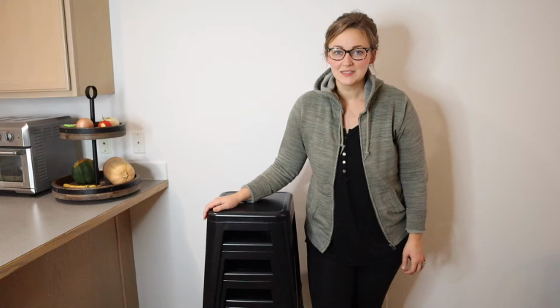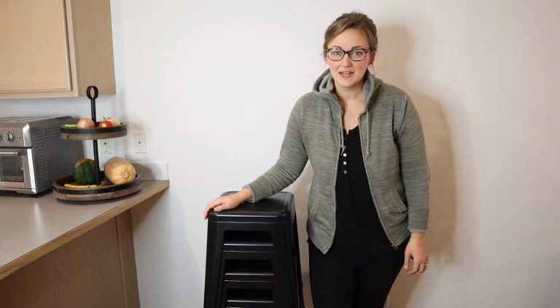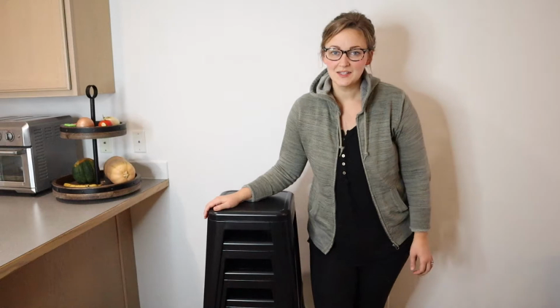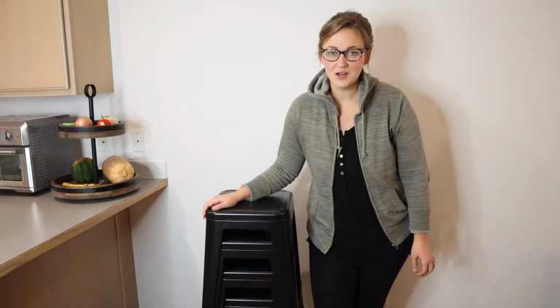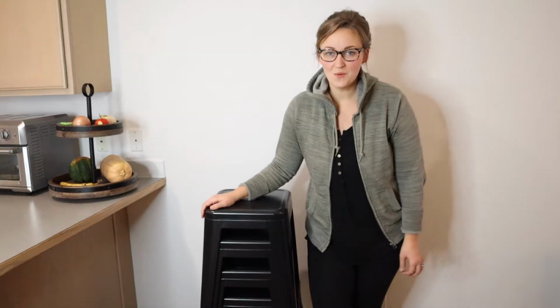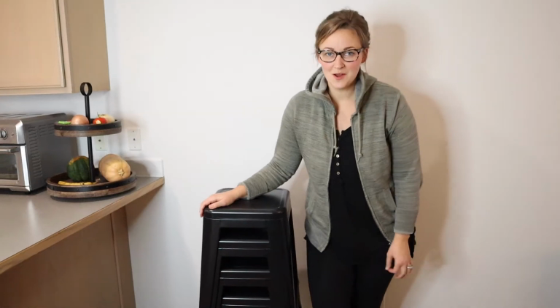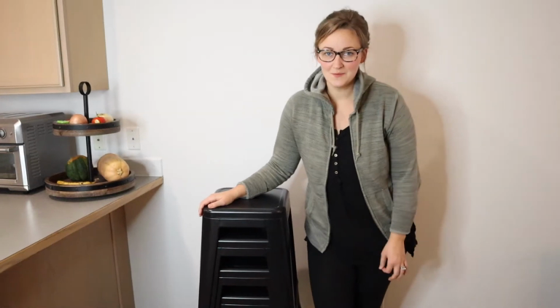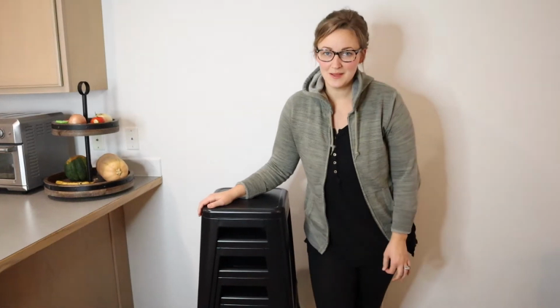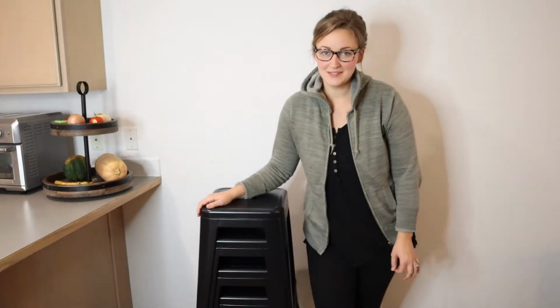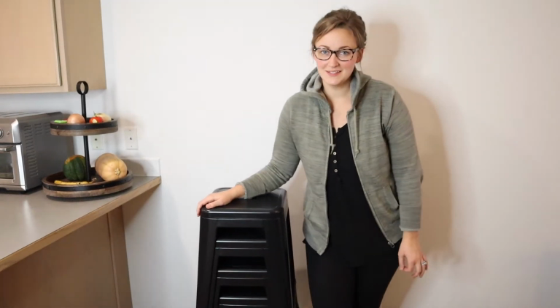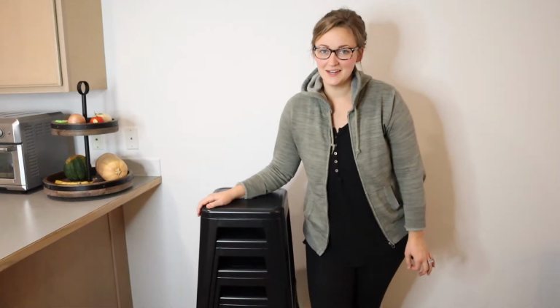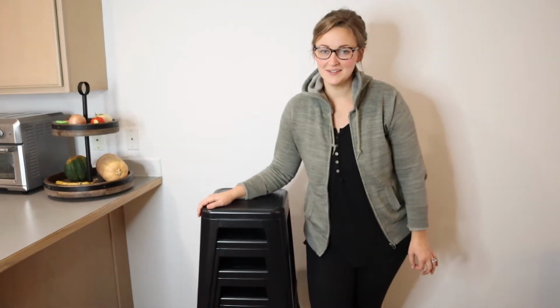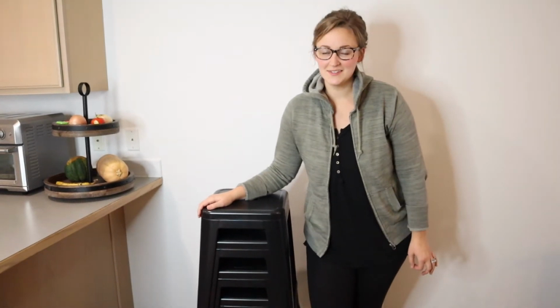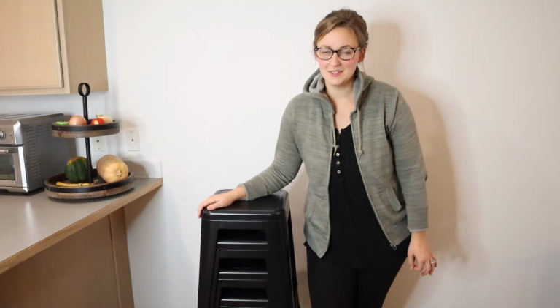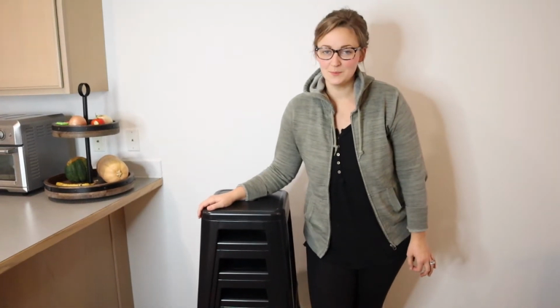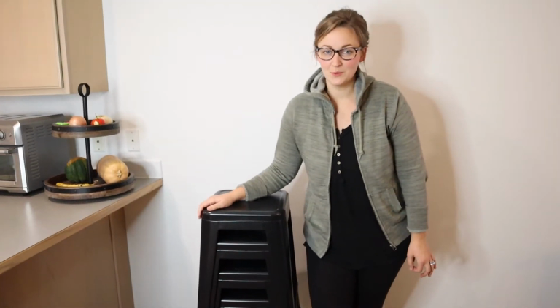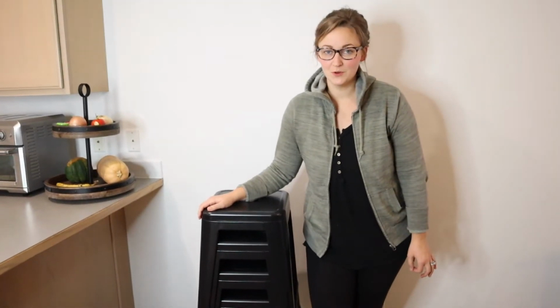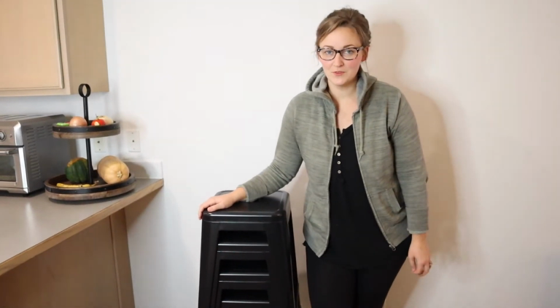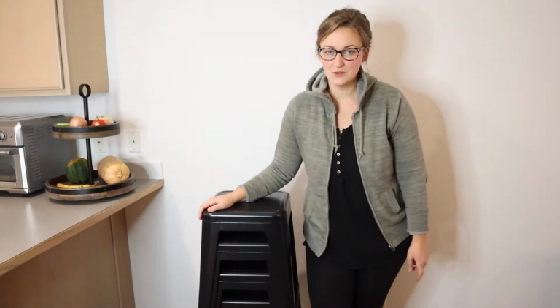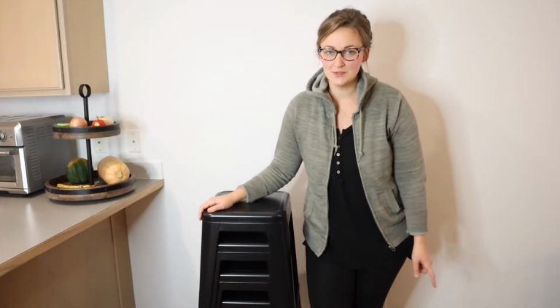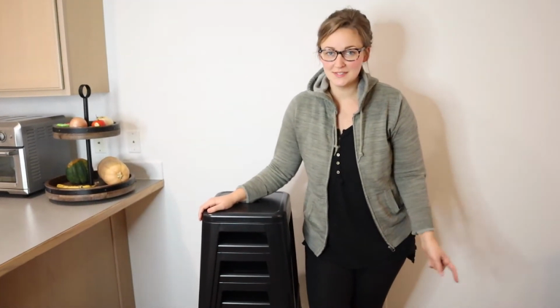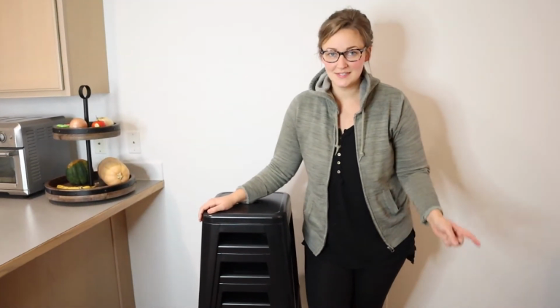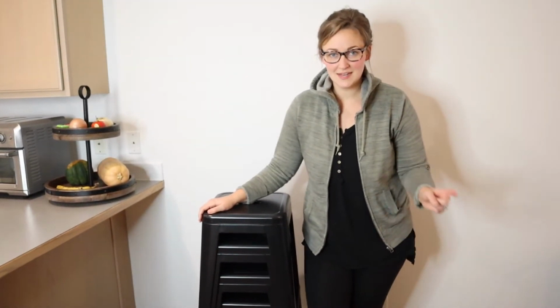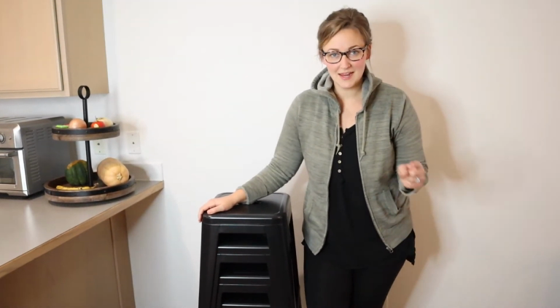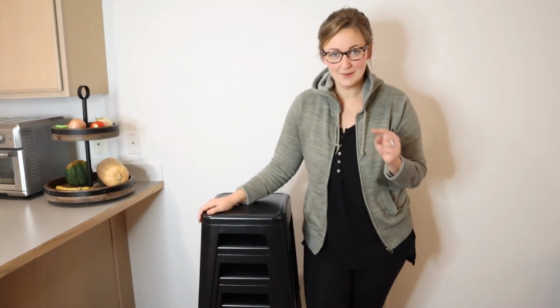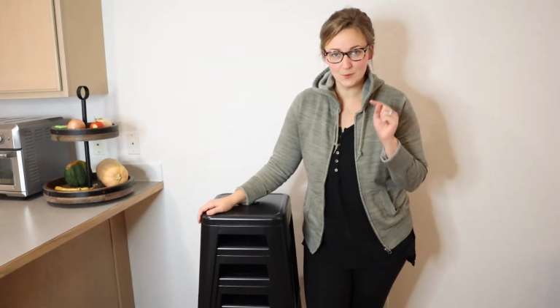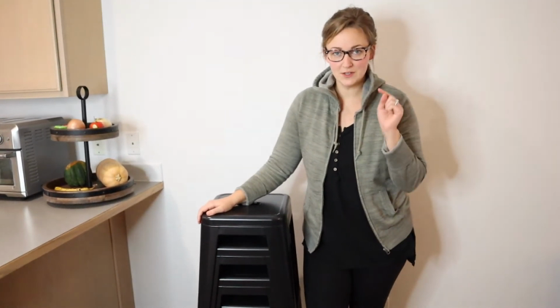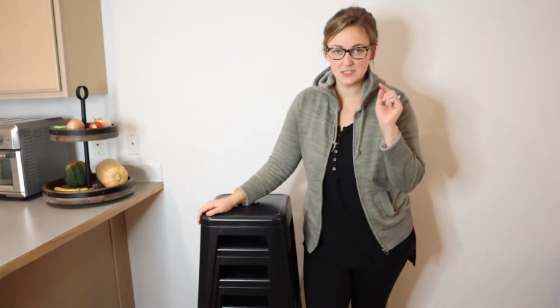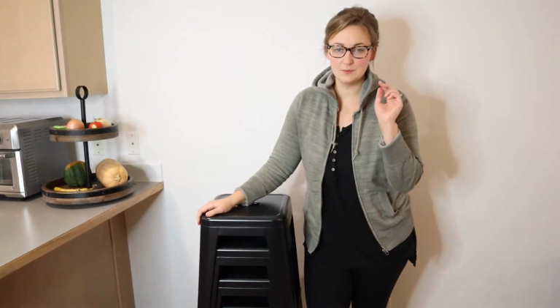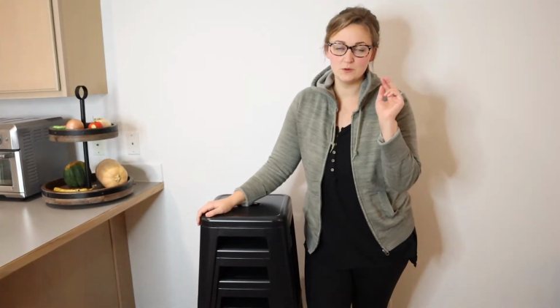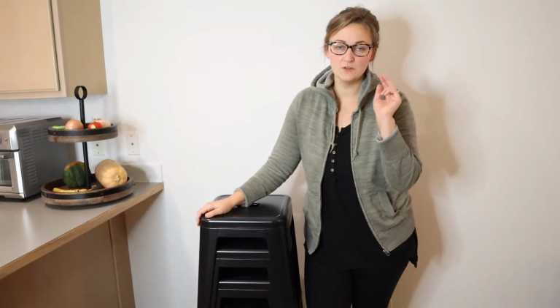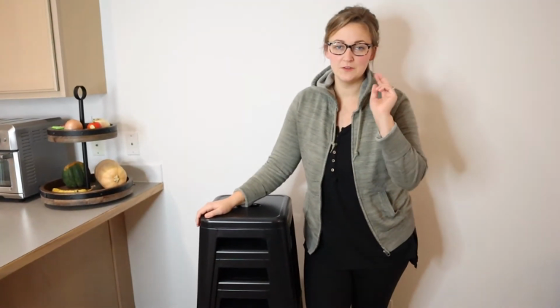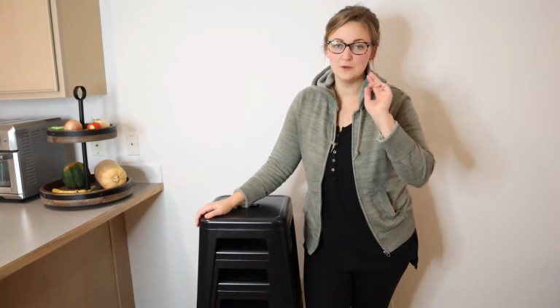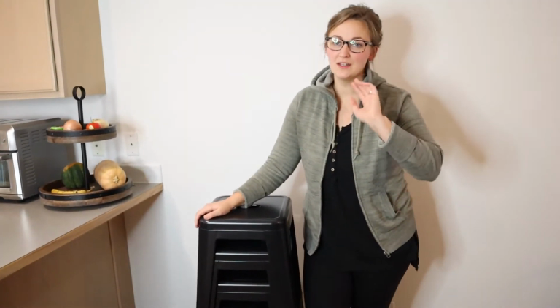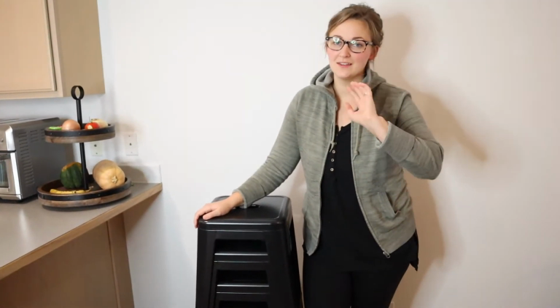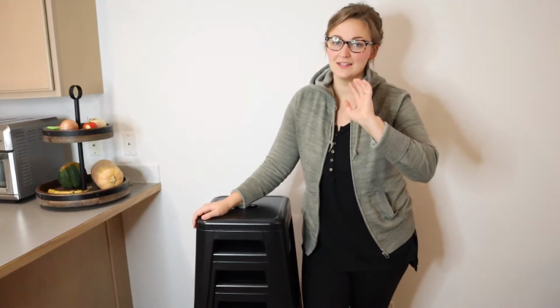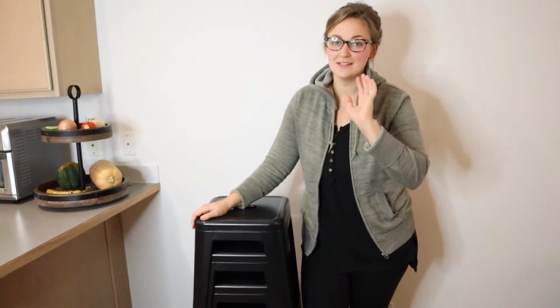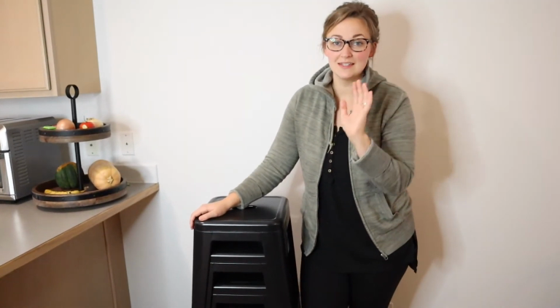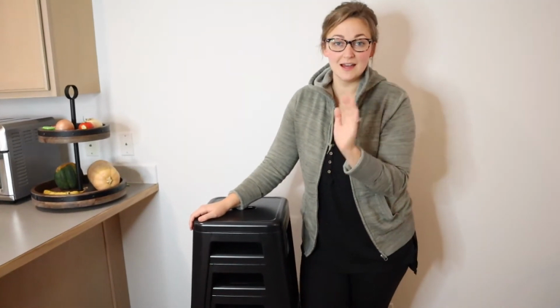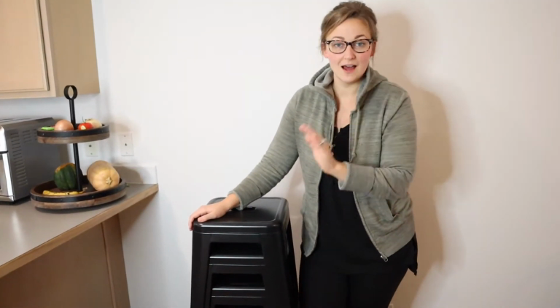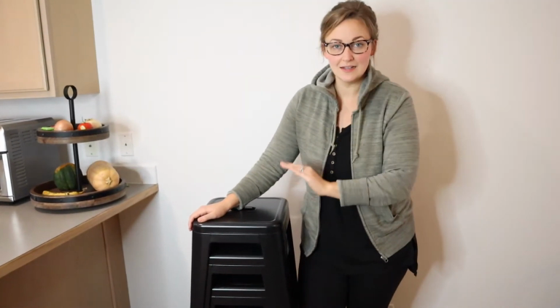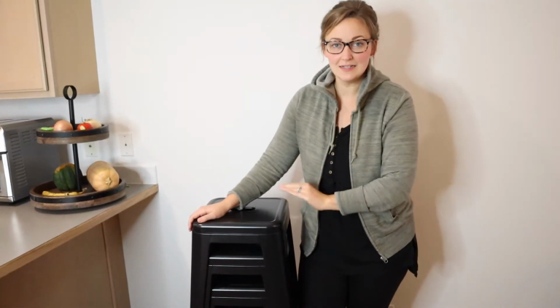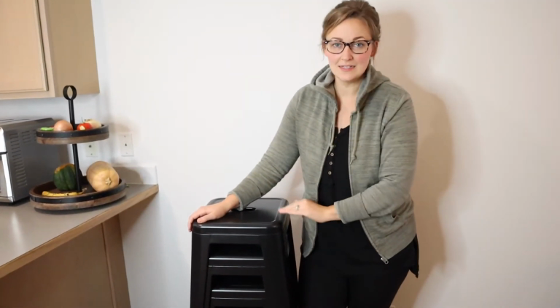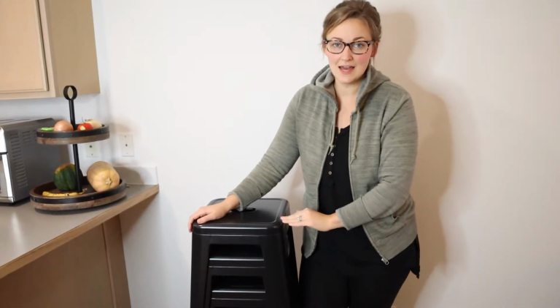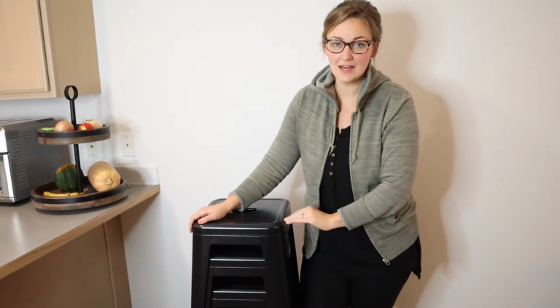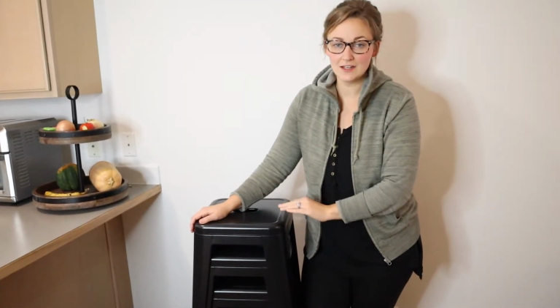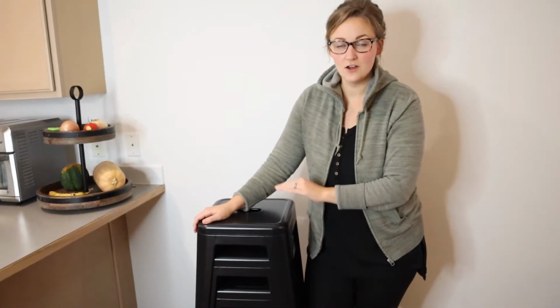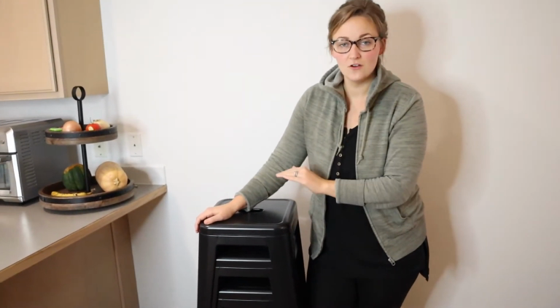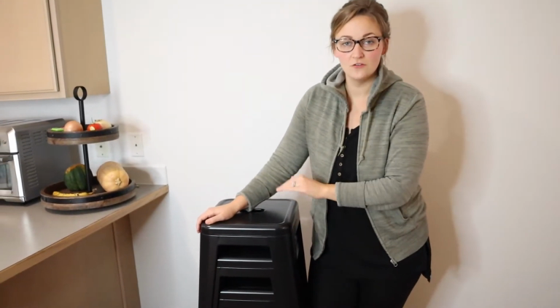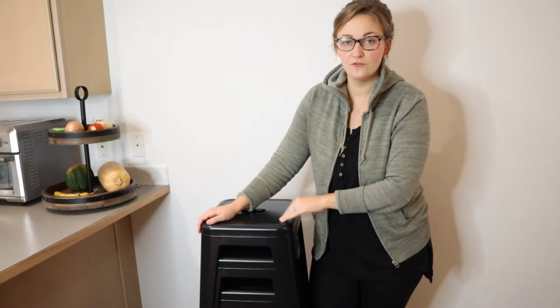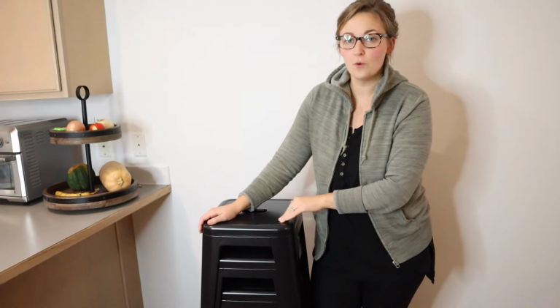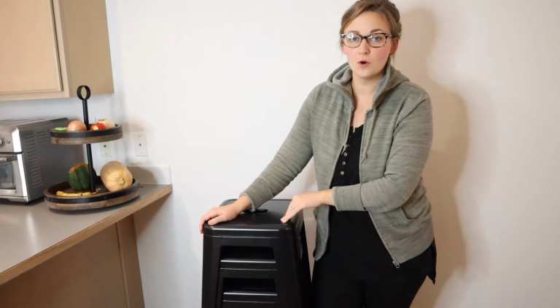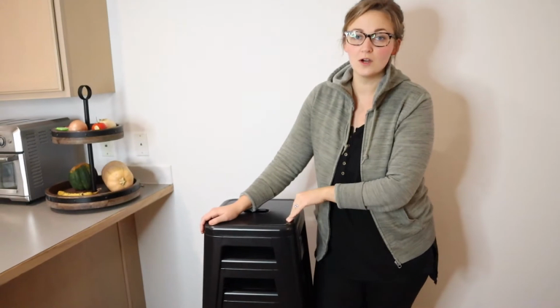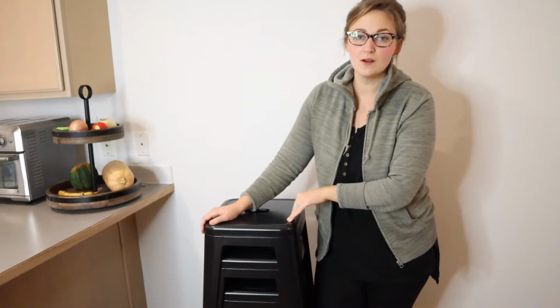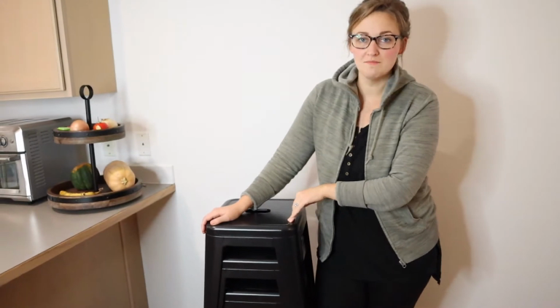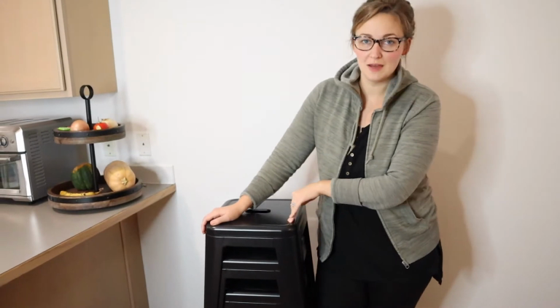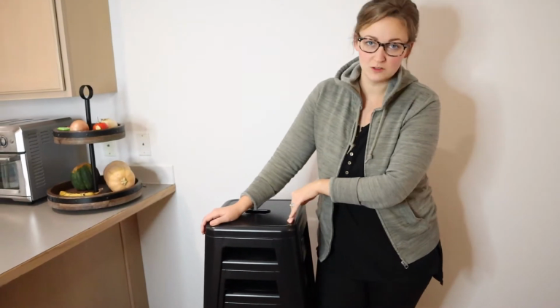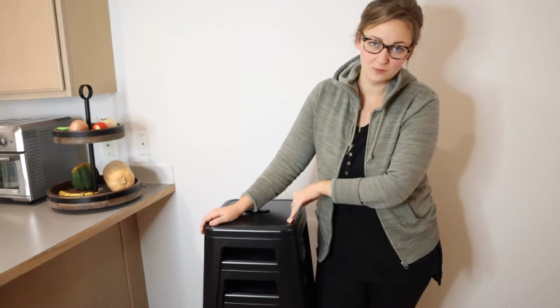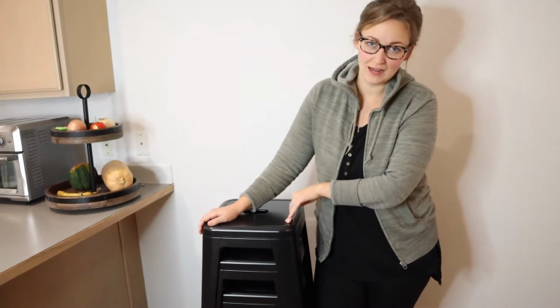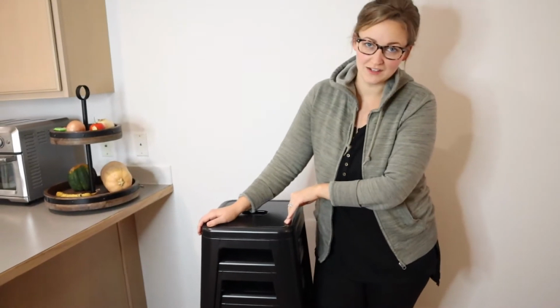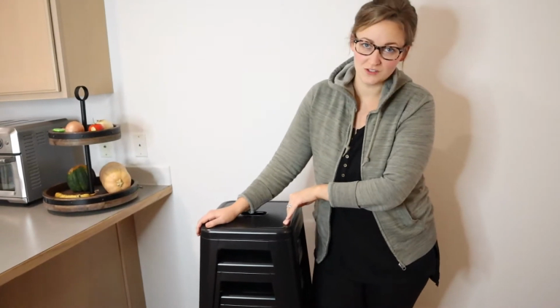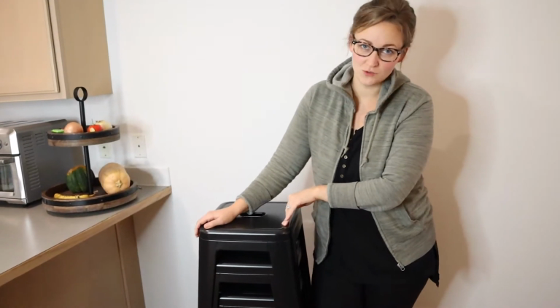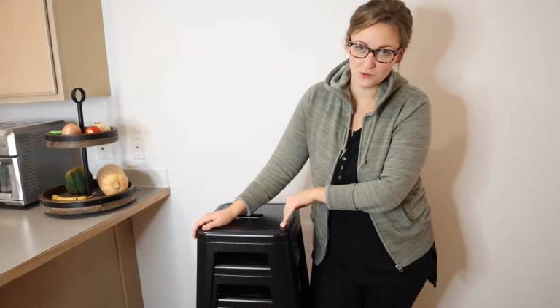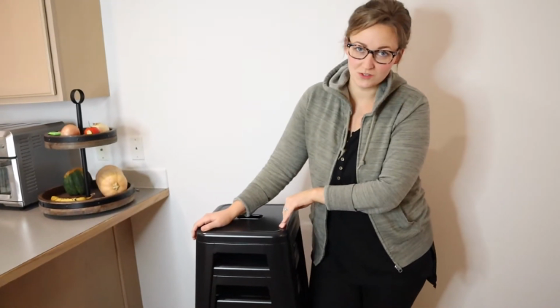Hello, welcome back to KG Simple Reviews. Today I'm going to be reviewing these Yahi Tech 4 Metal Black Stools.